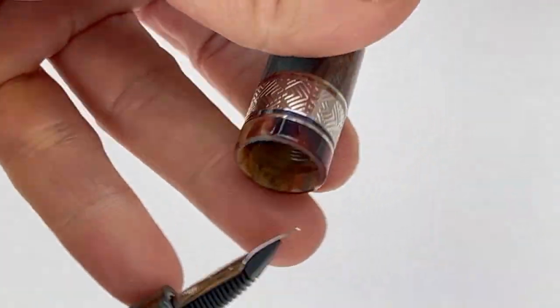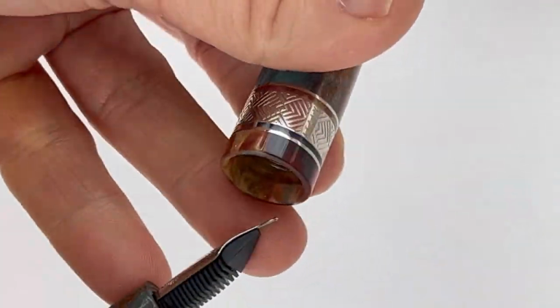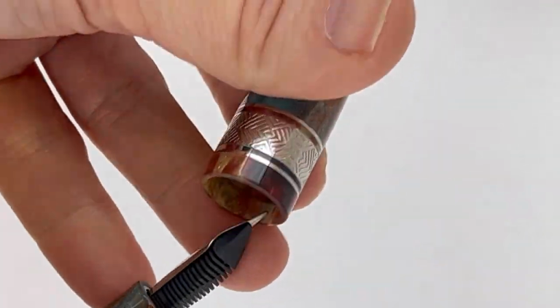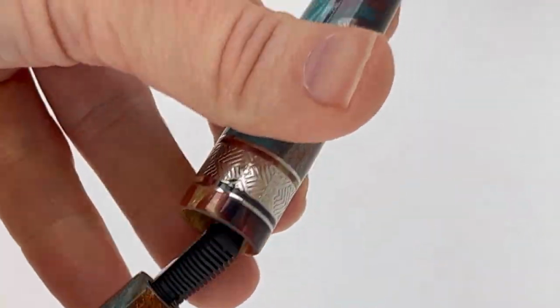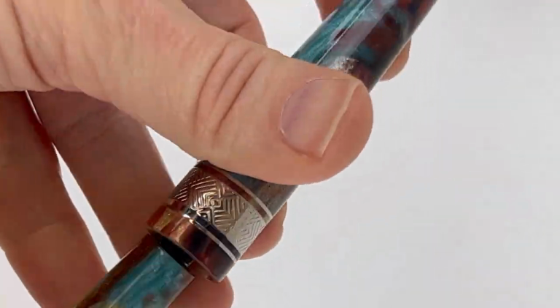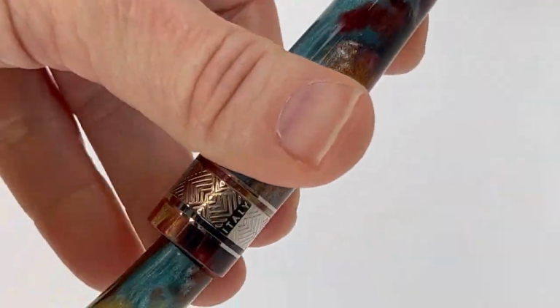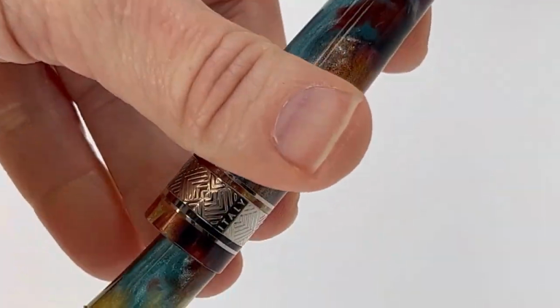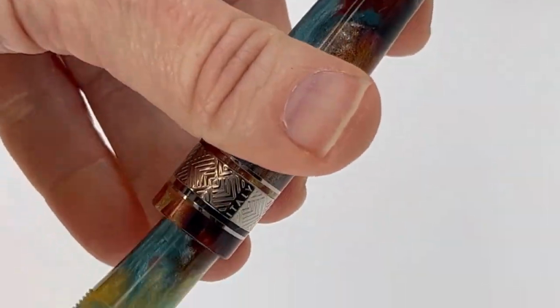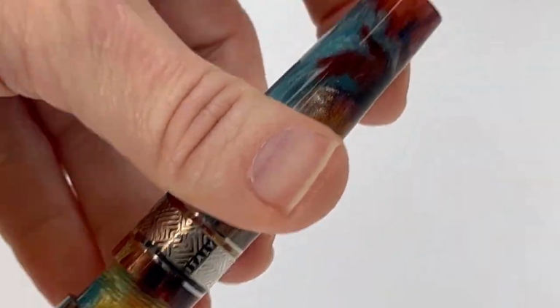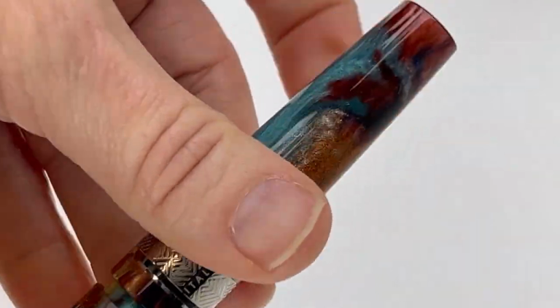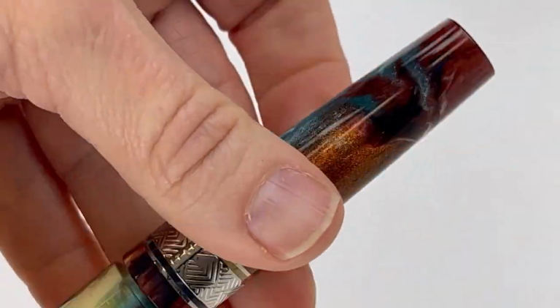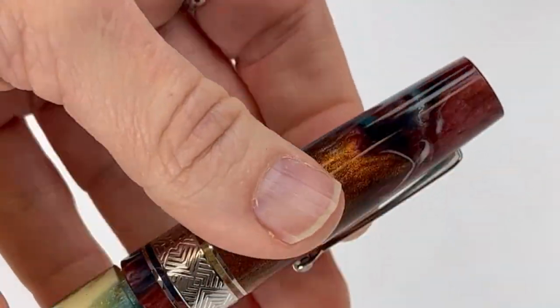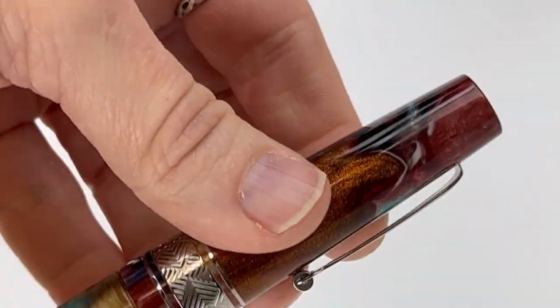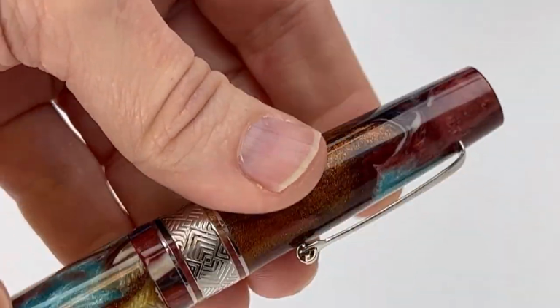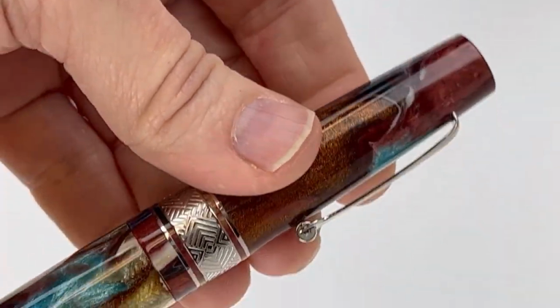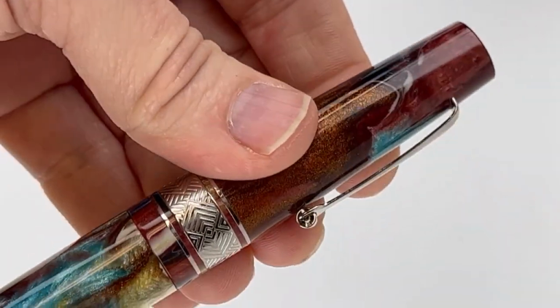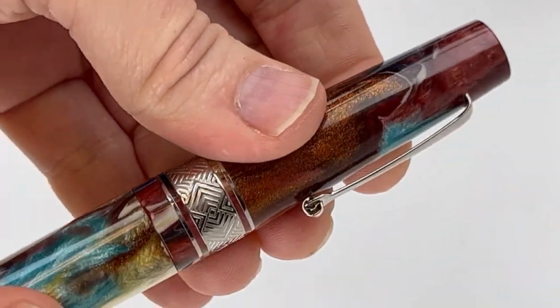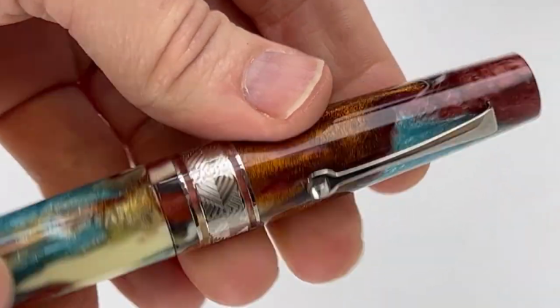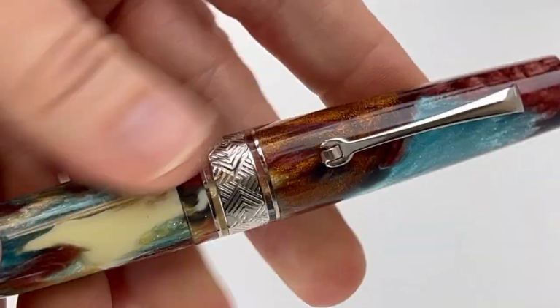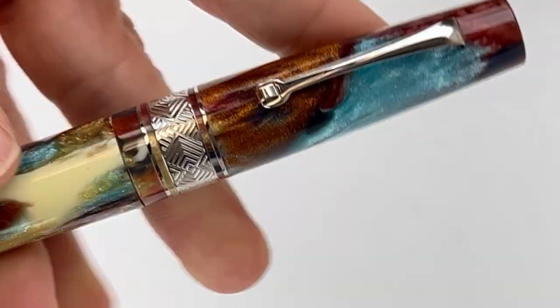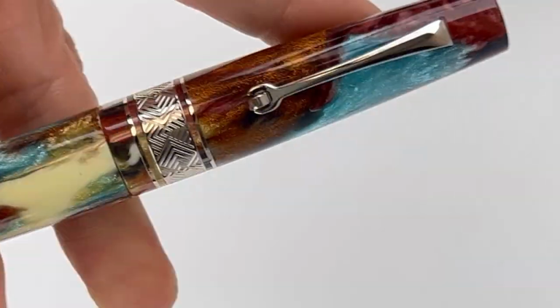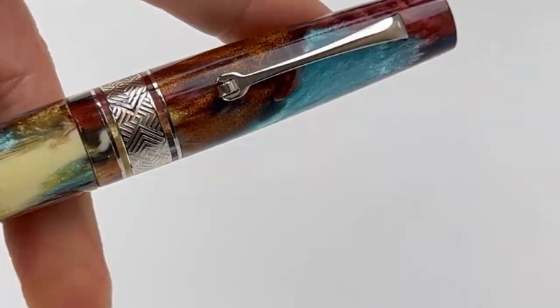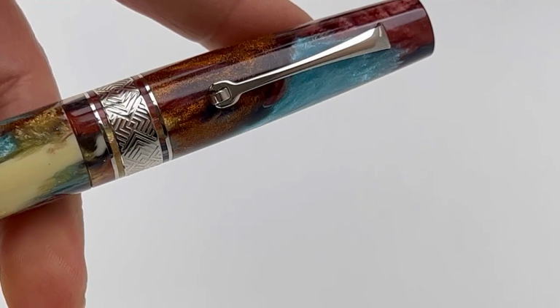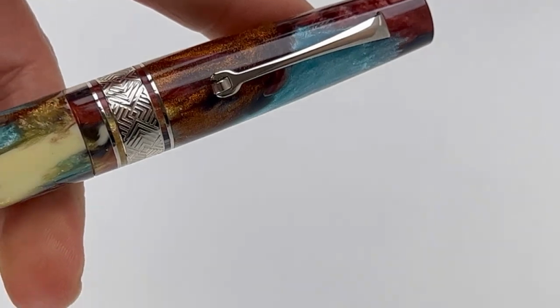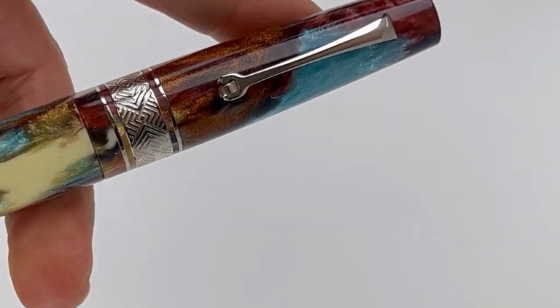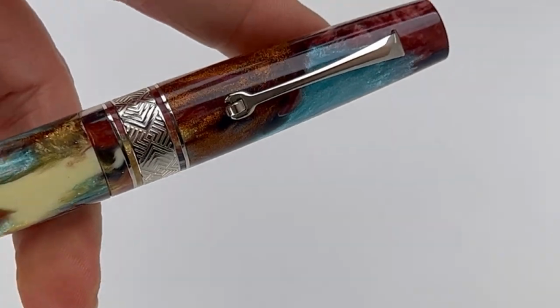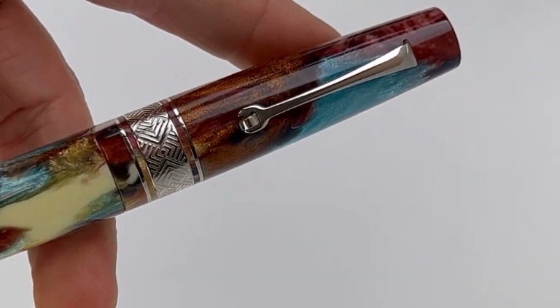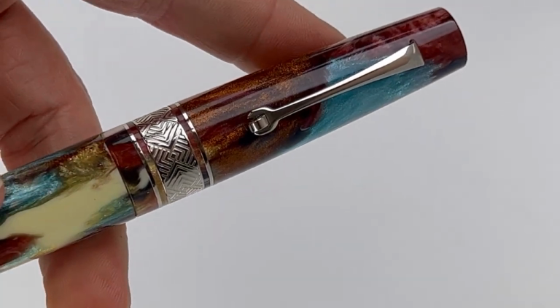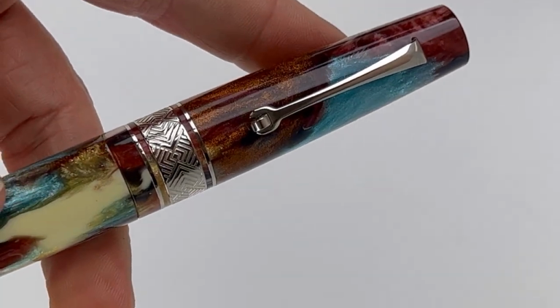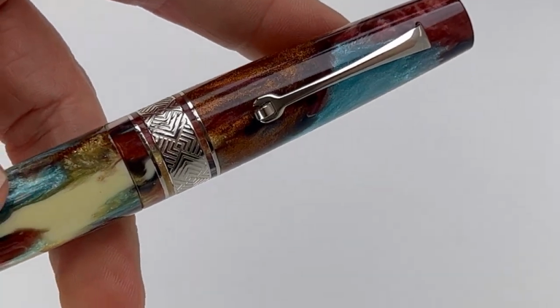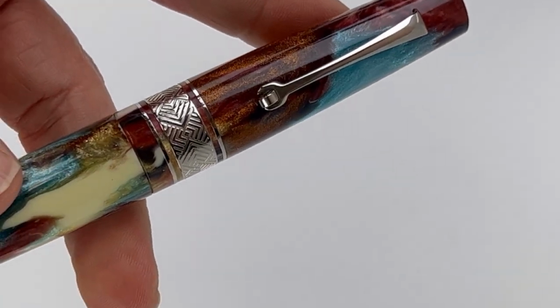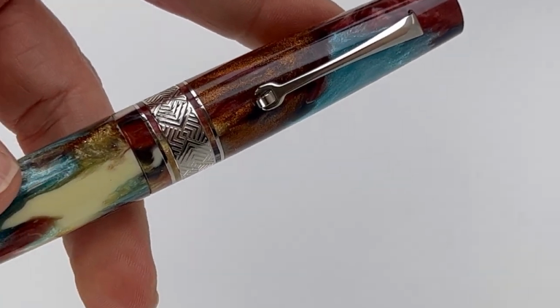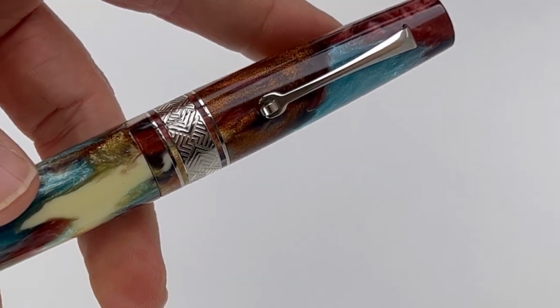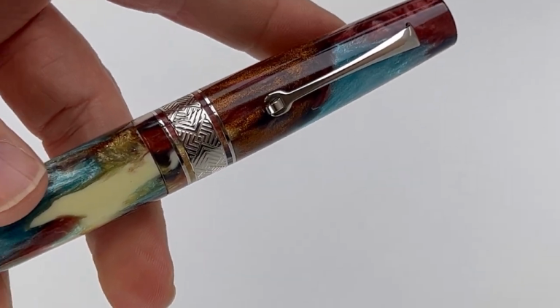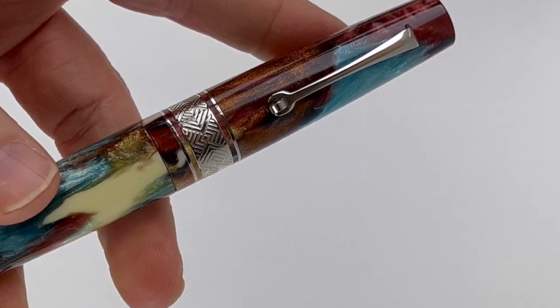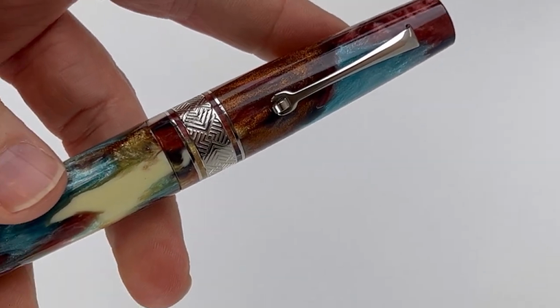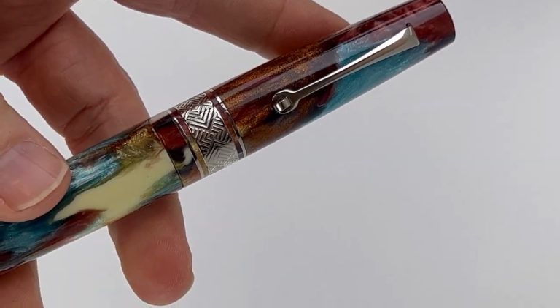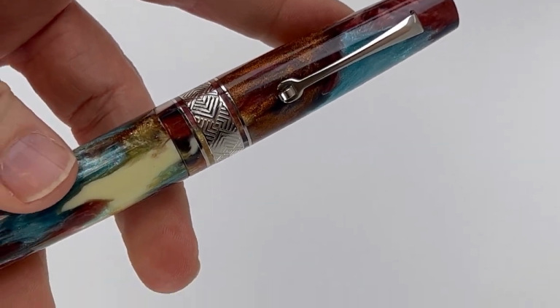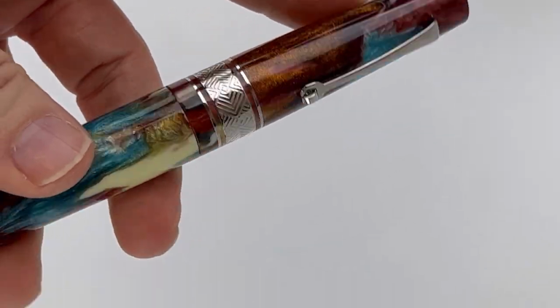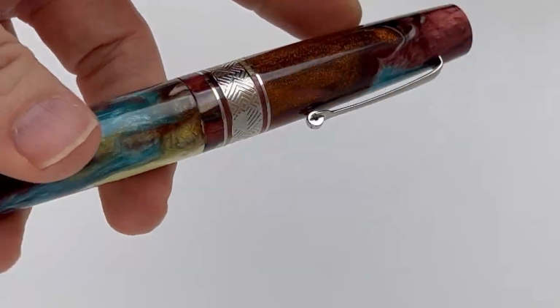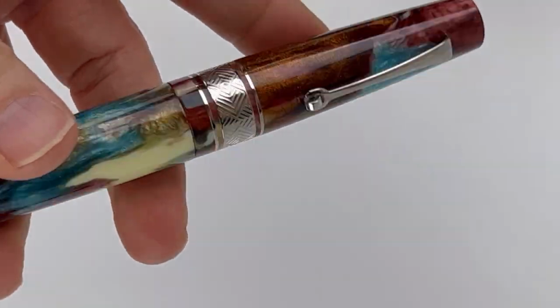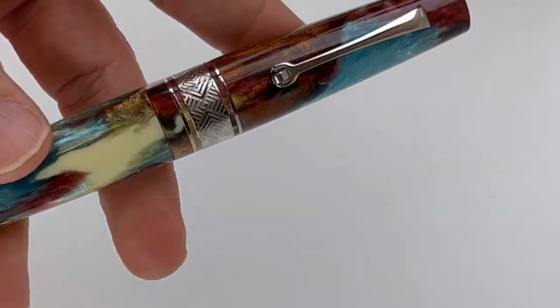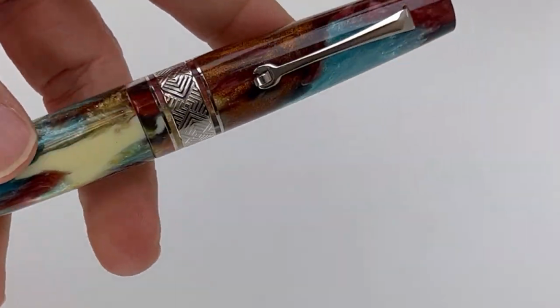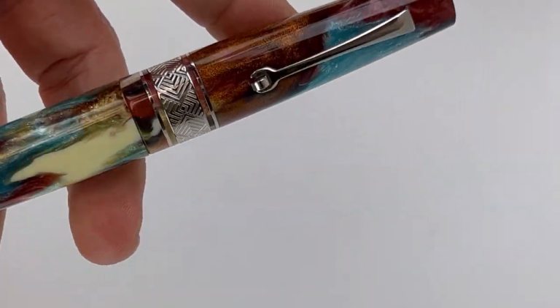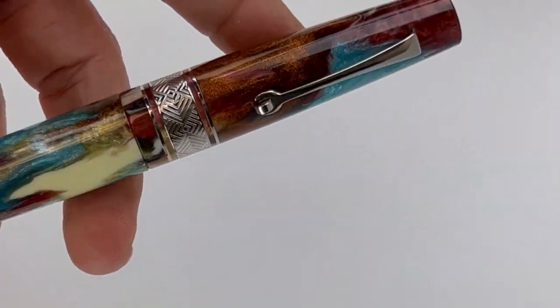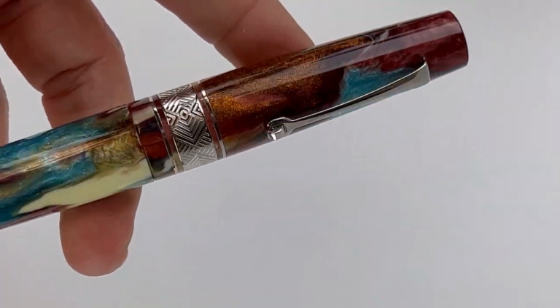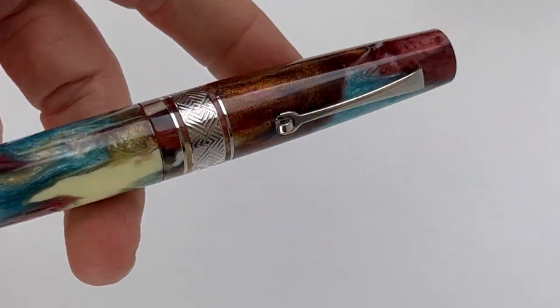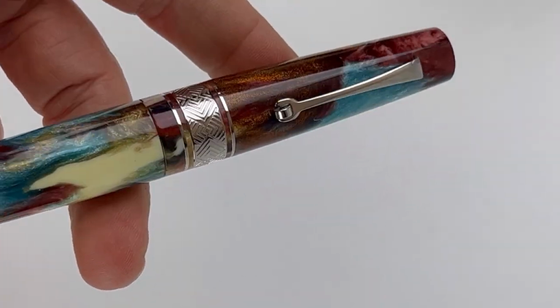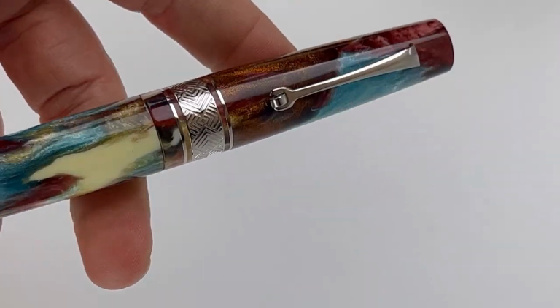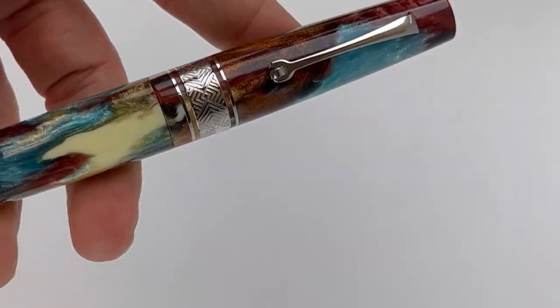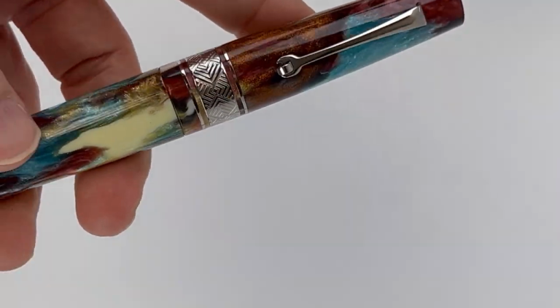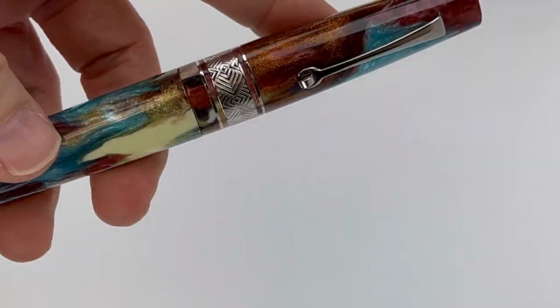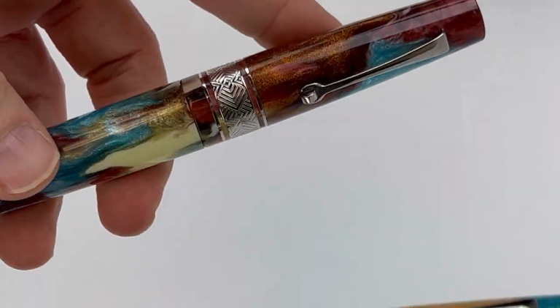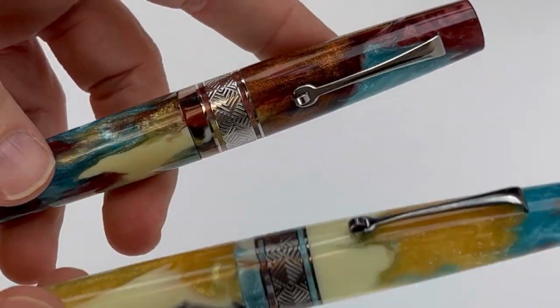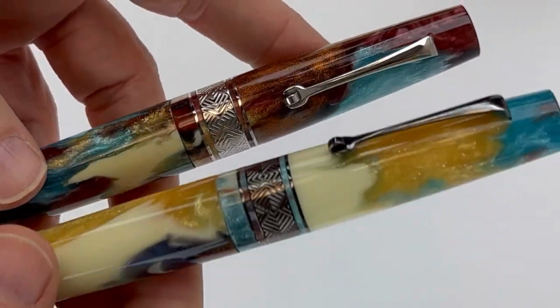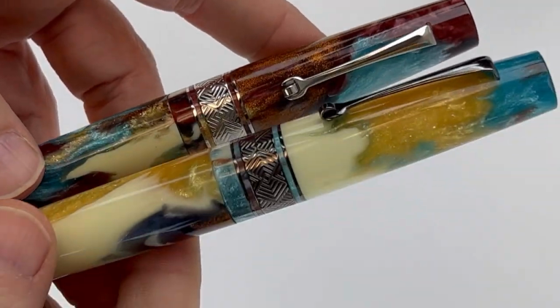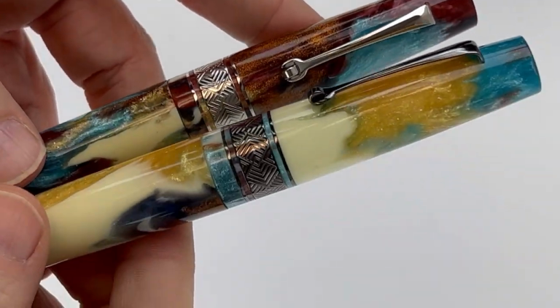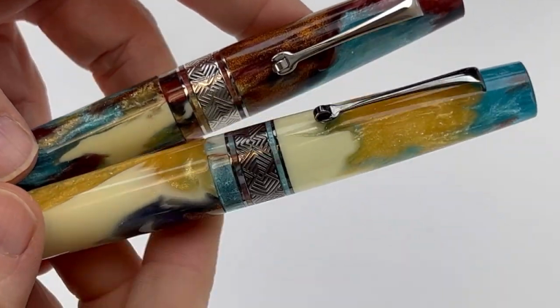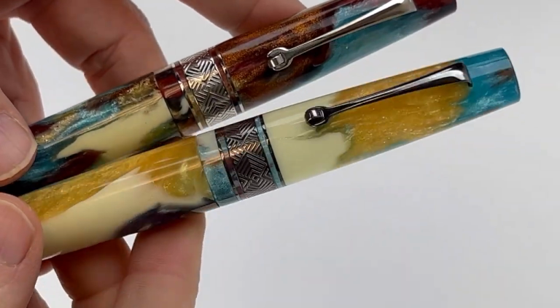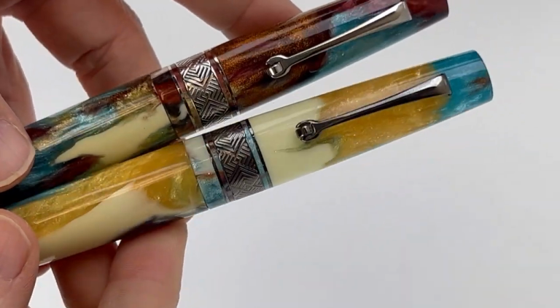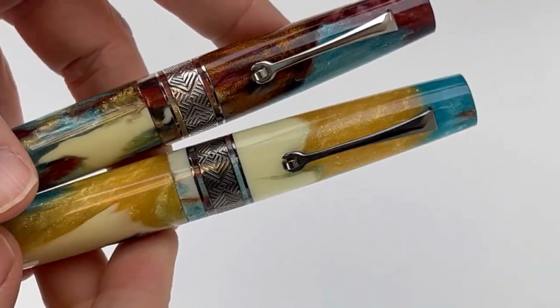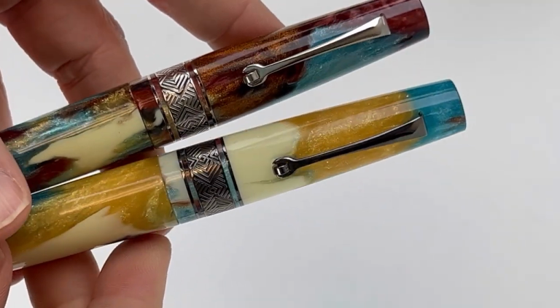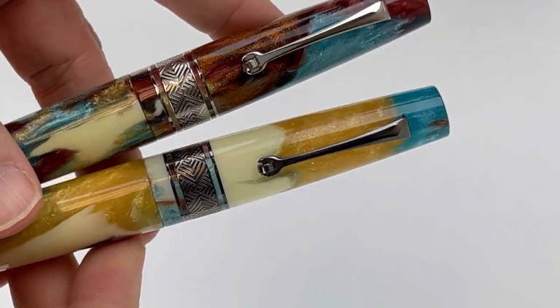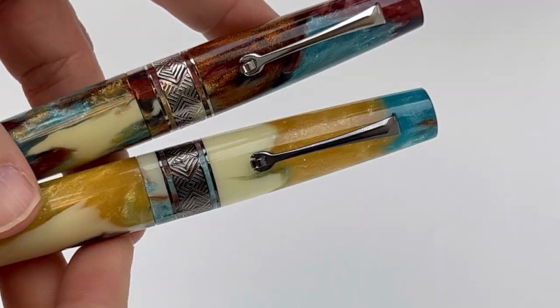The cap on this pen is threaded, and the pen is postable, so if you like writing with your pen posted, this does work.